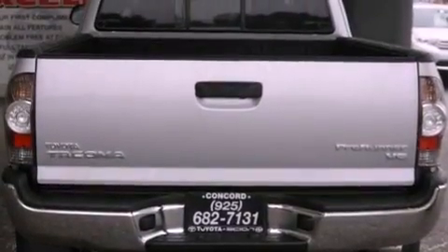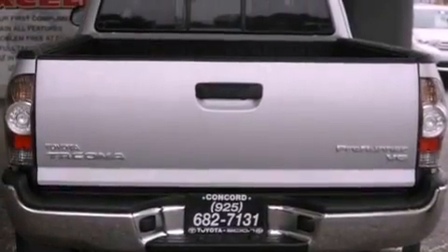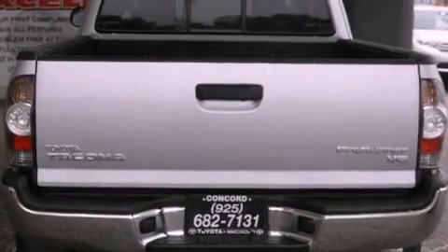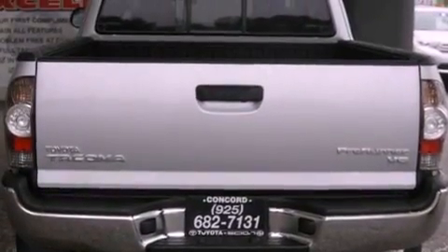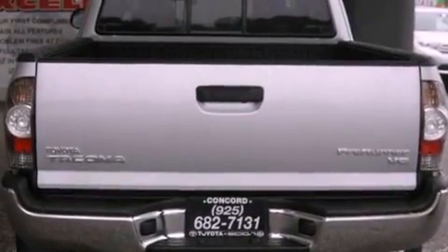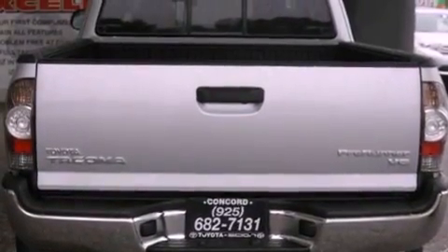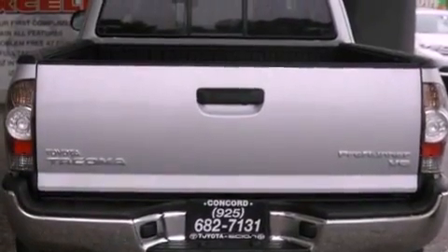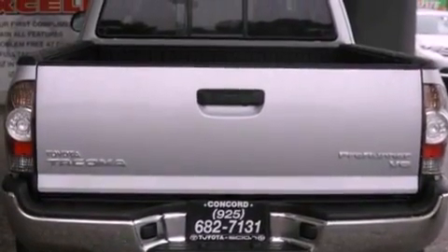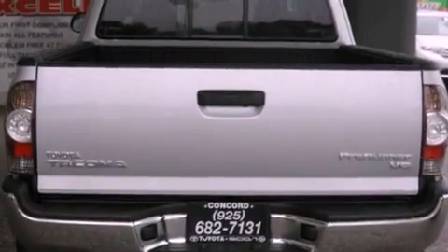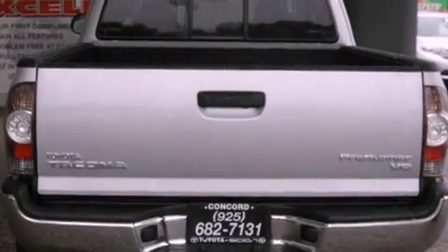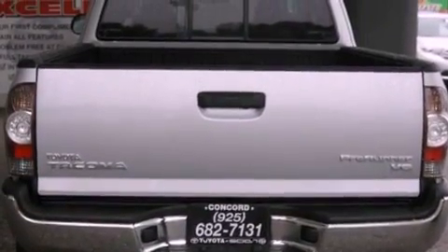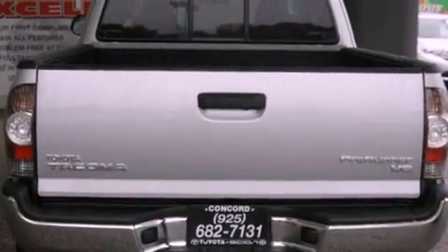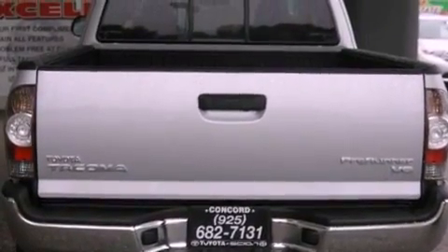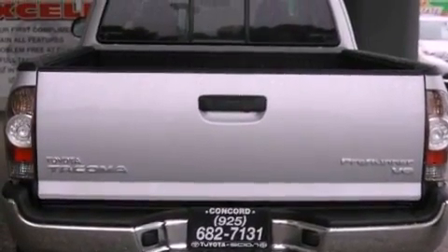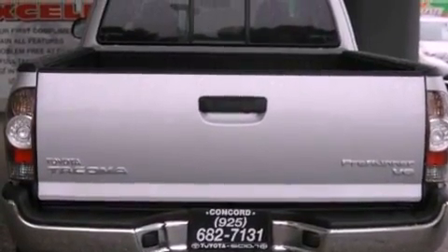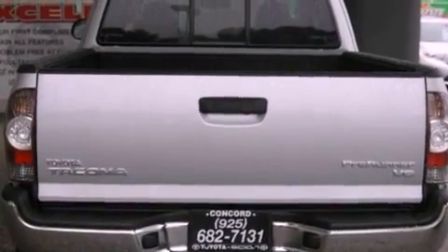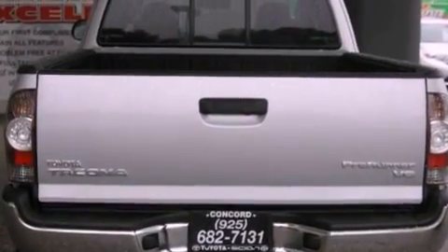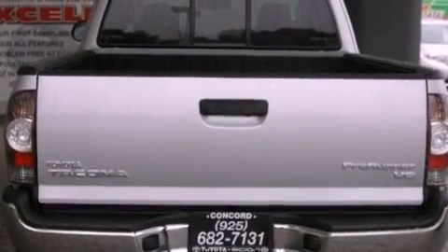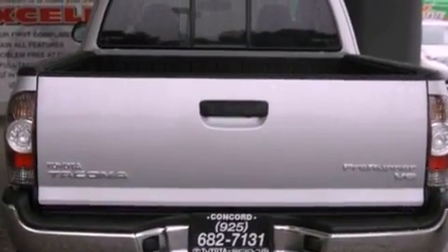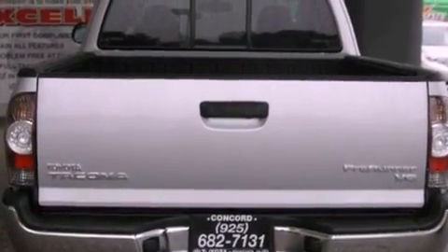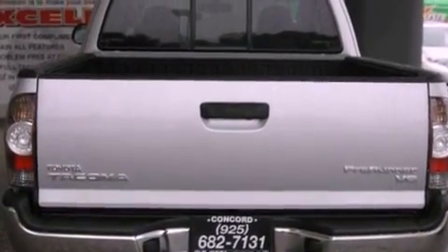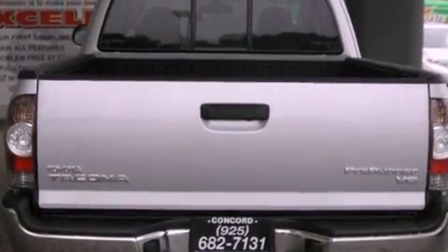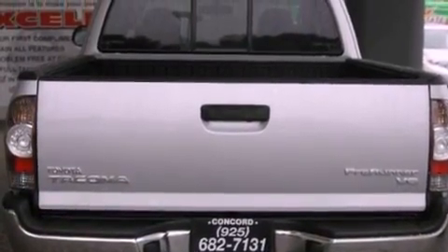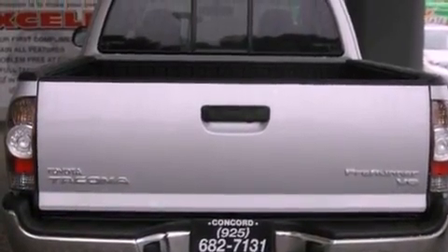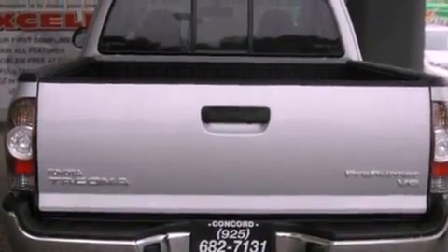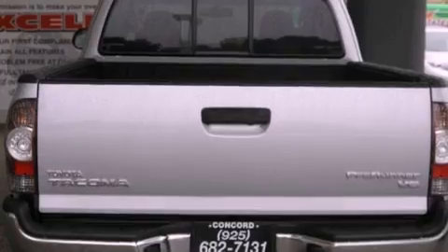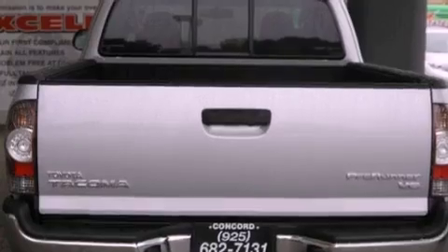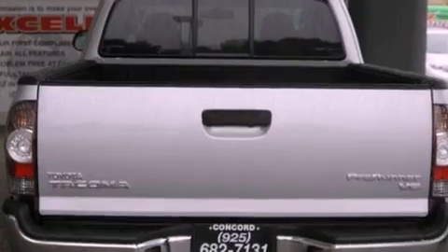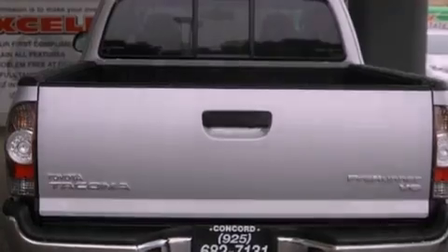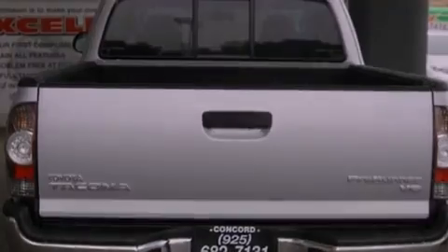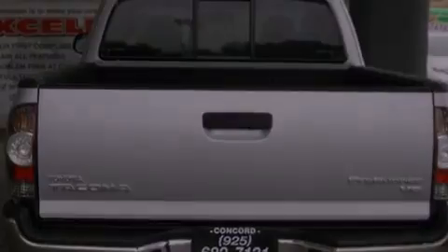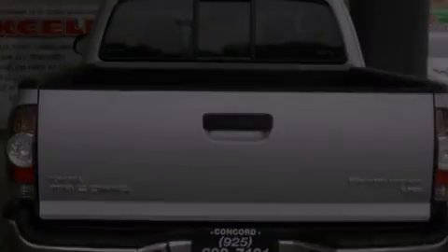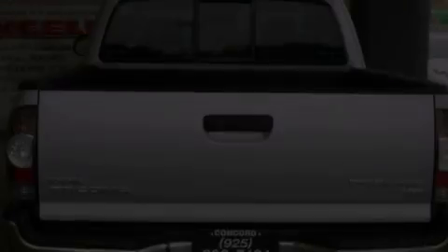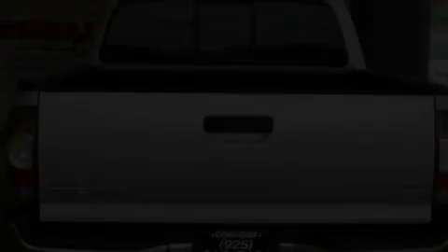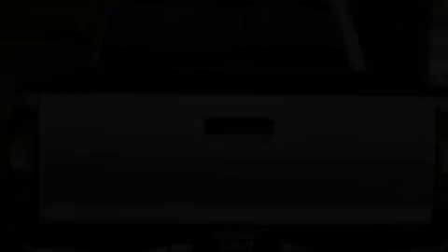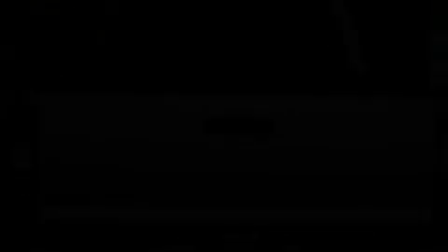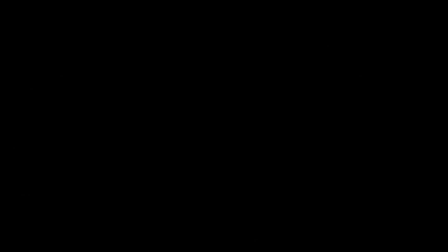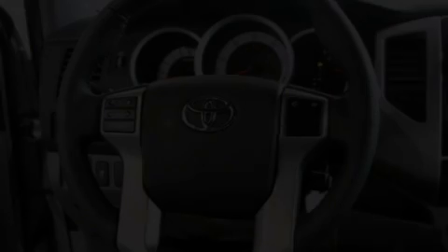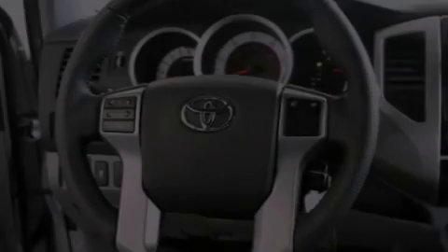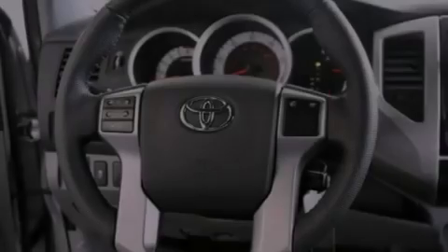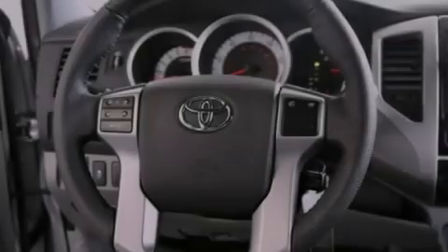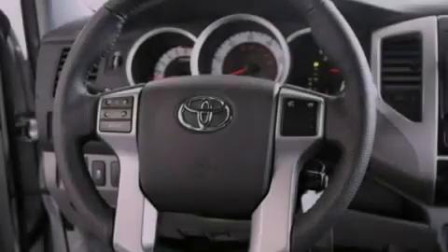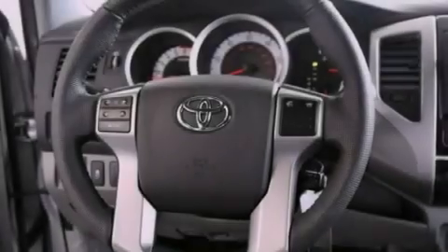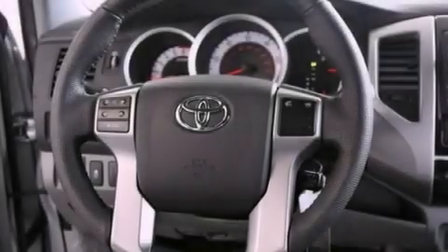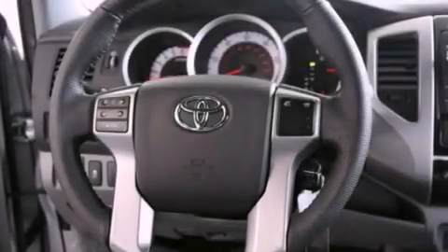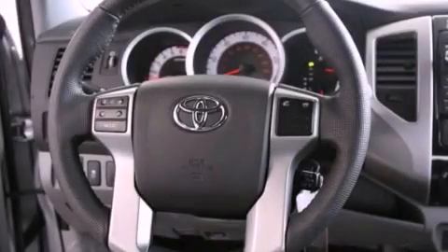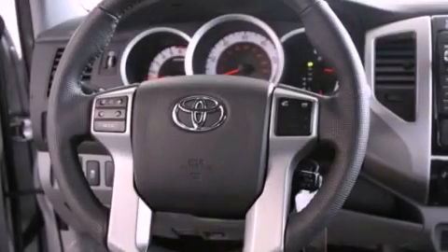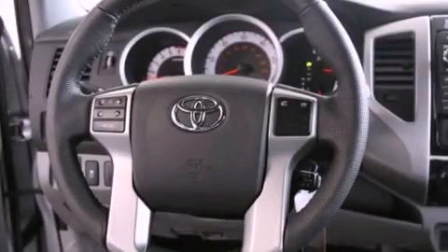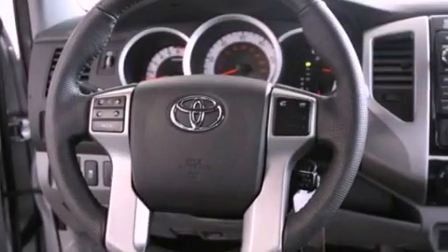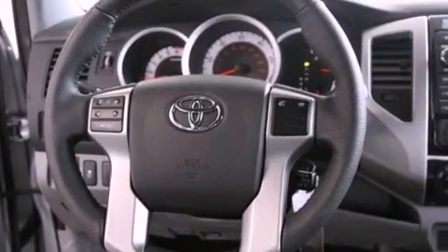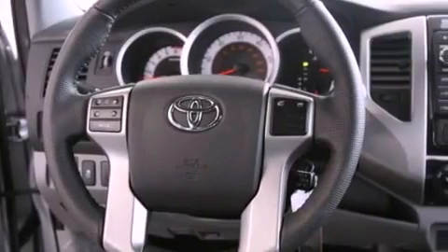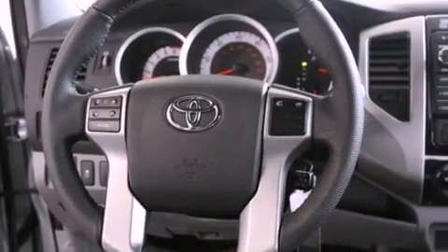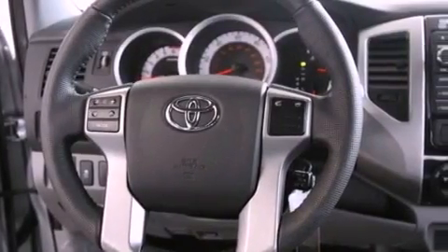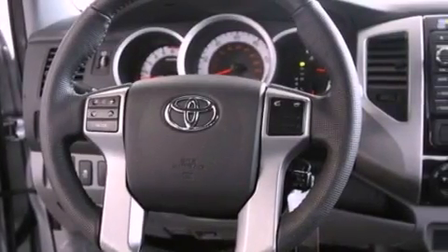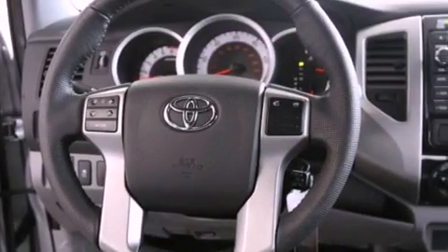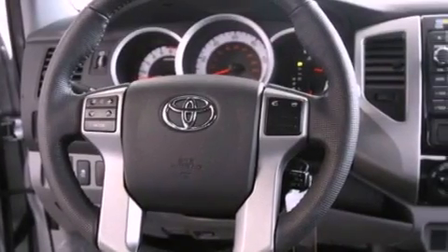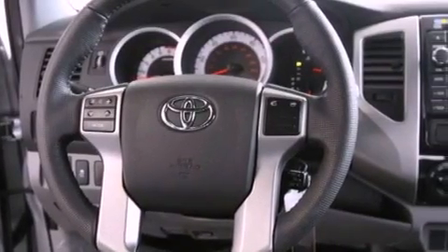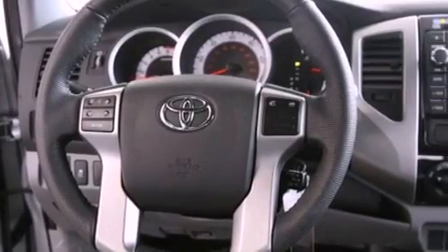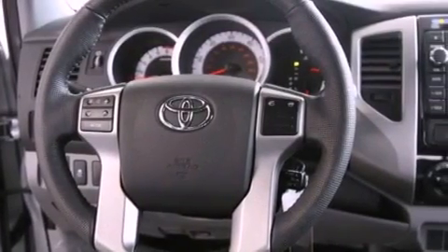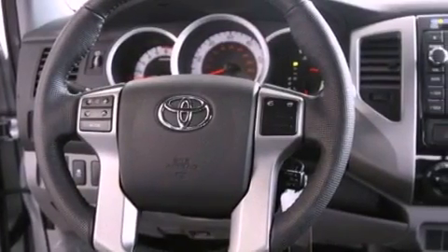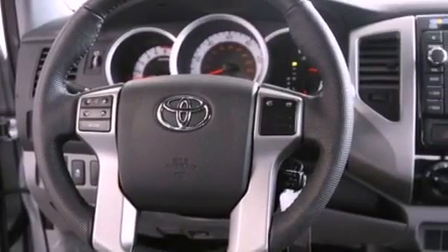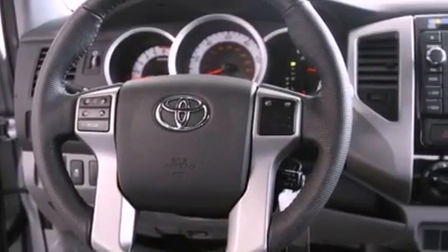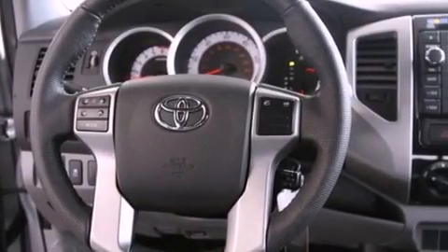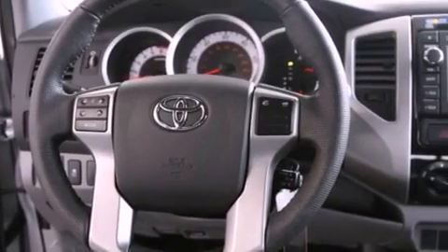A passenger-side vanity mirror, a chrome grille, a traction control system, air conditioning, and this Toyota features an off-road package.